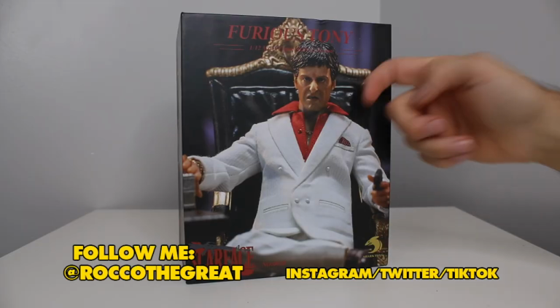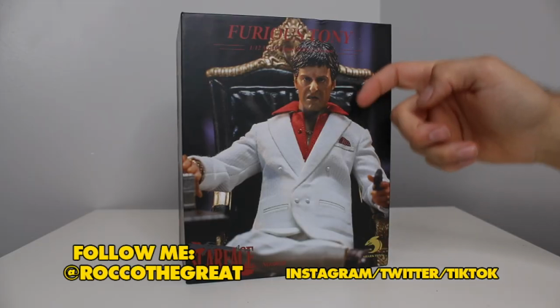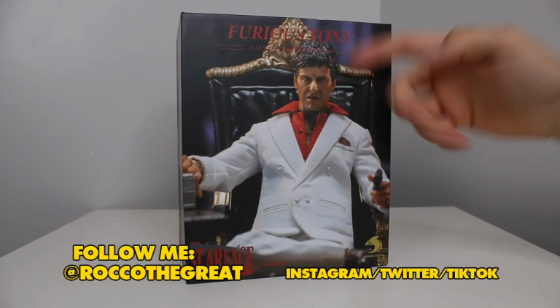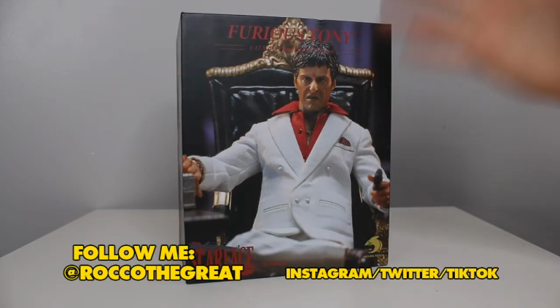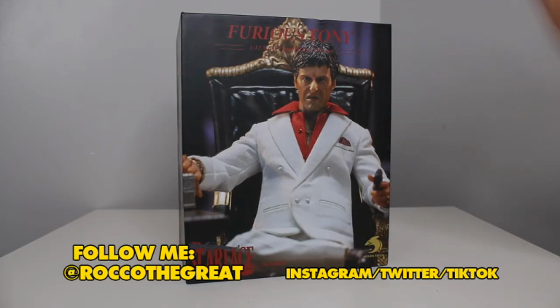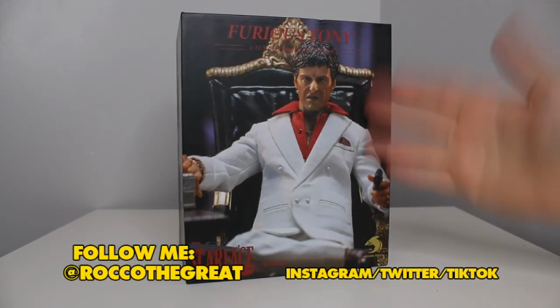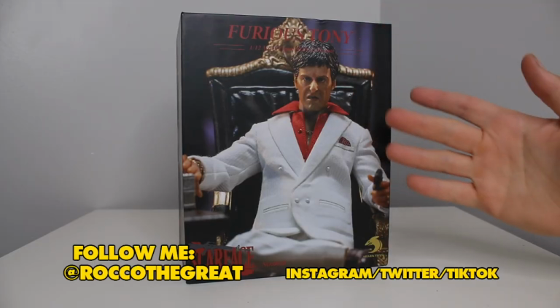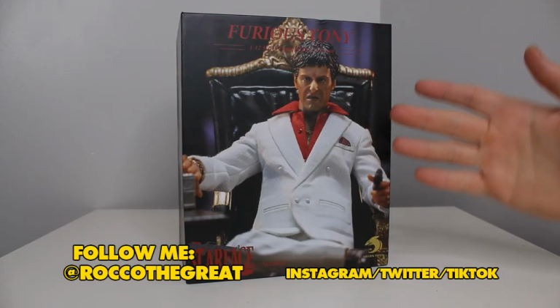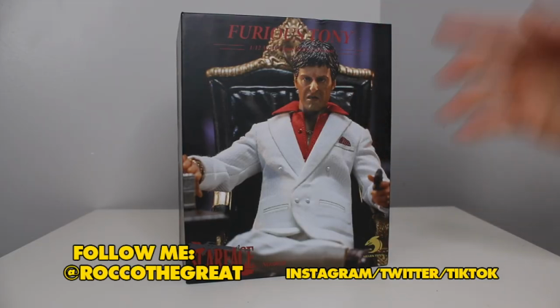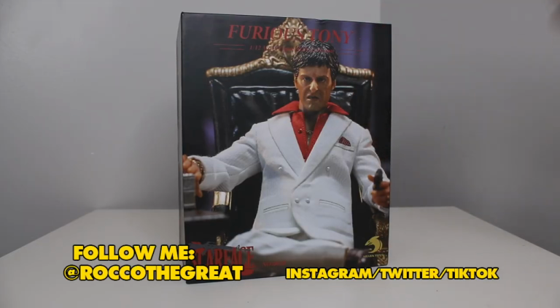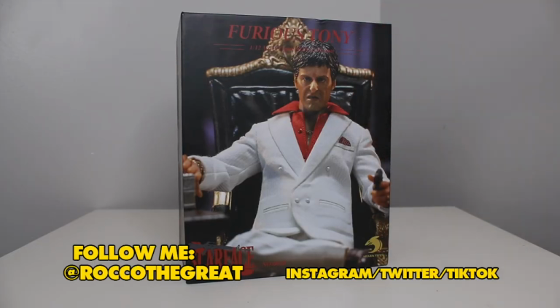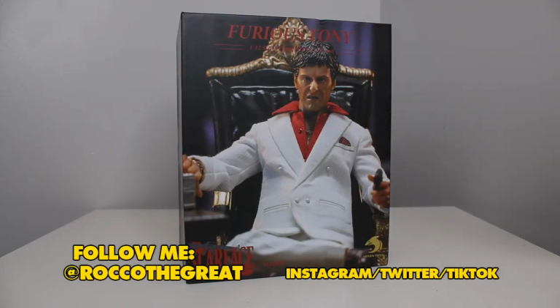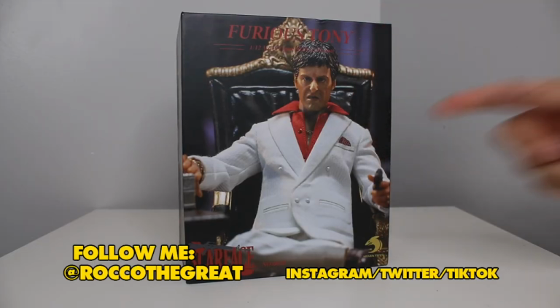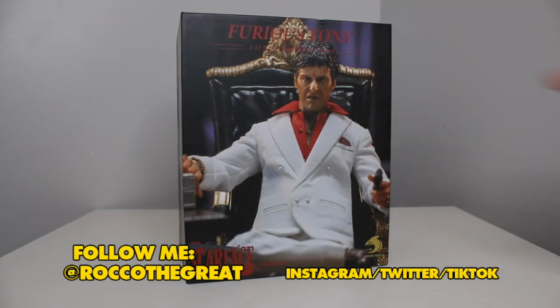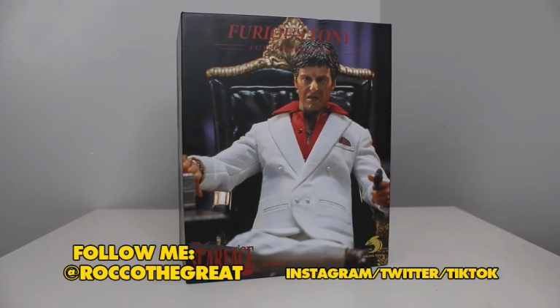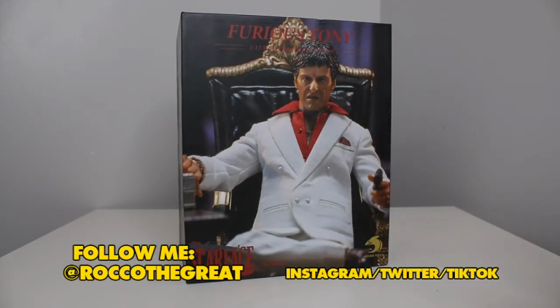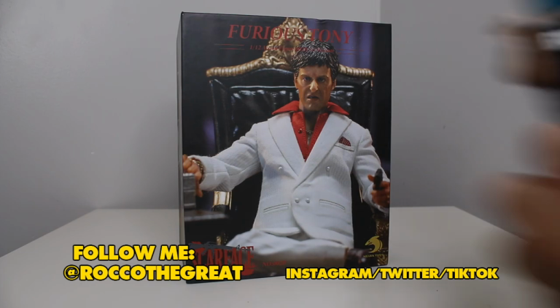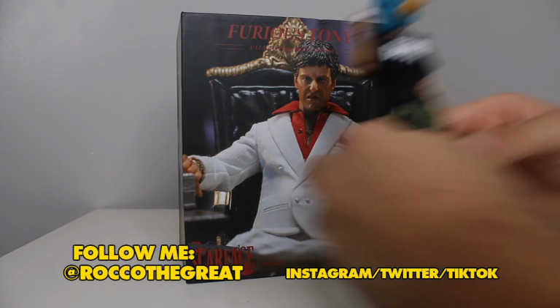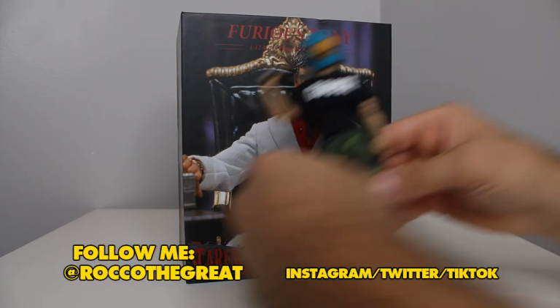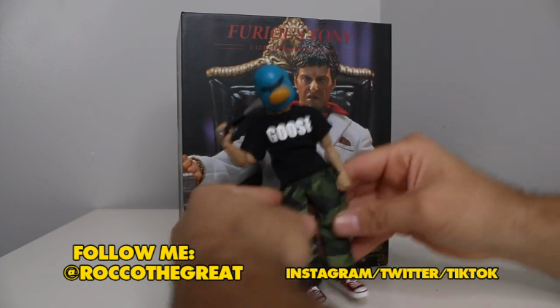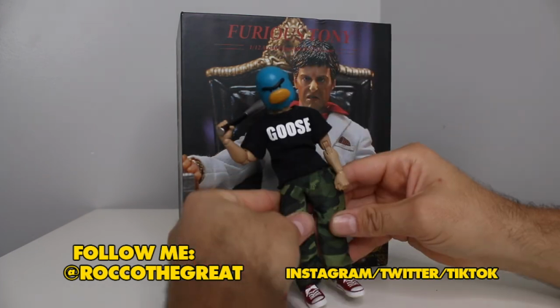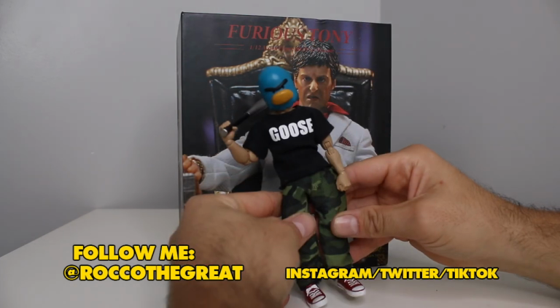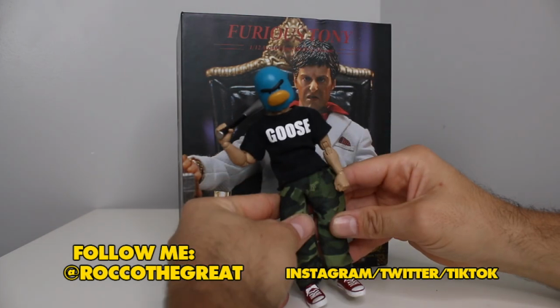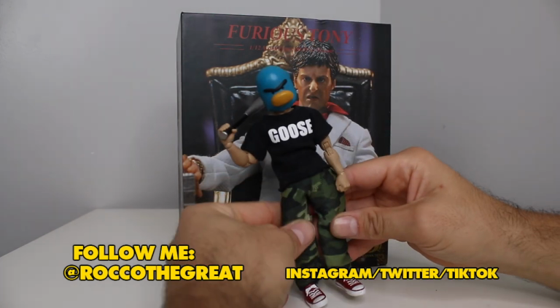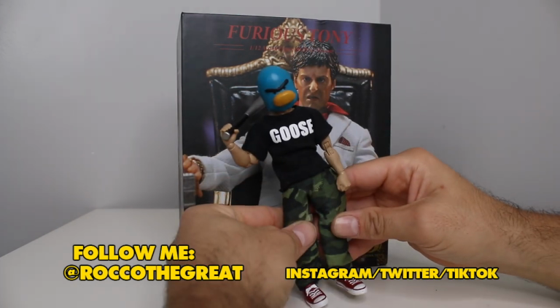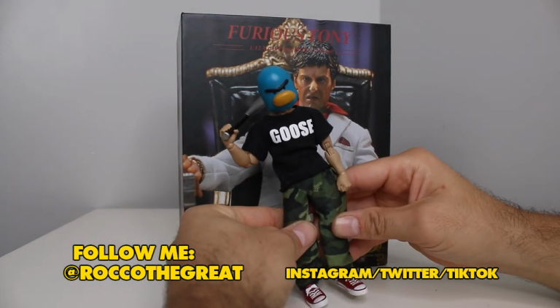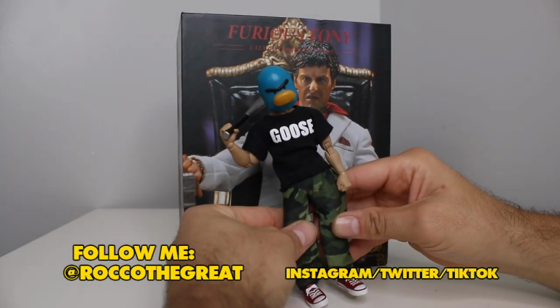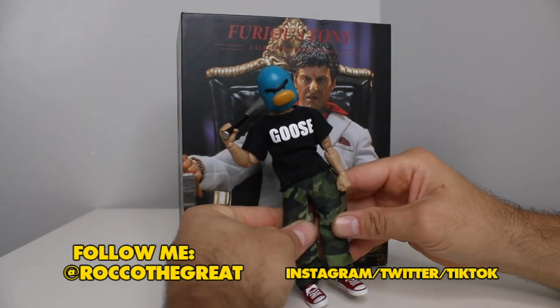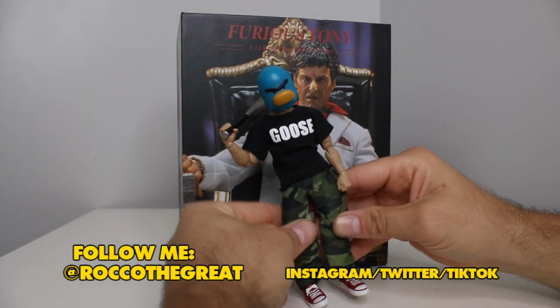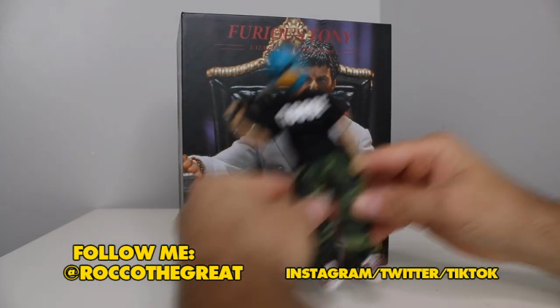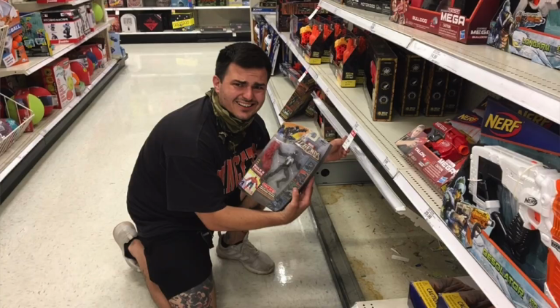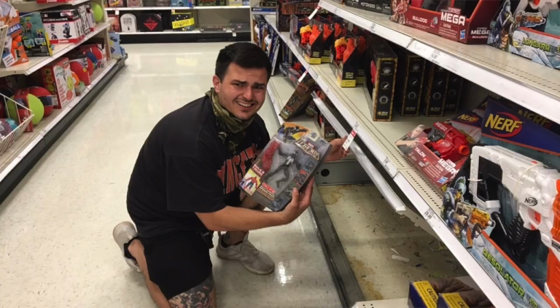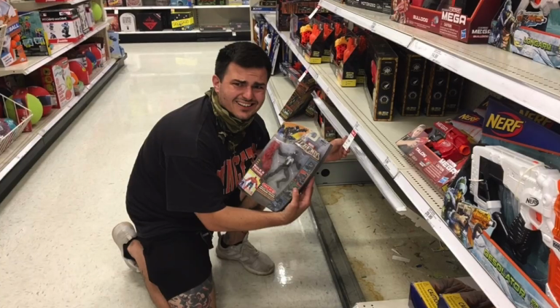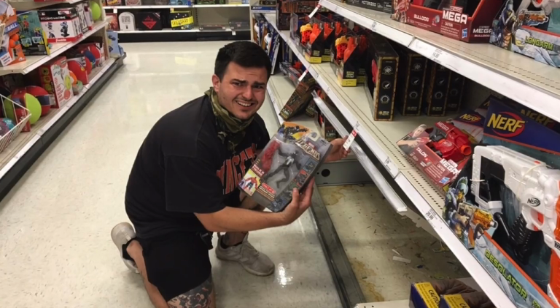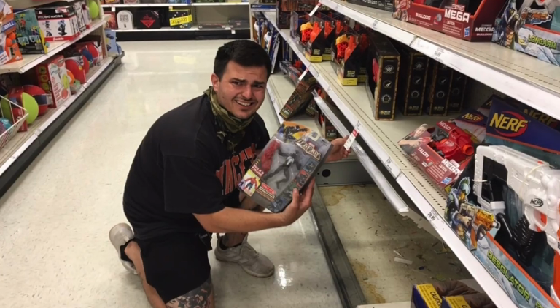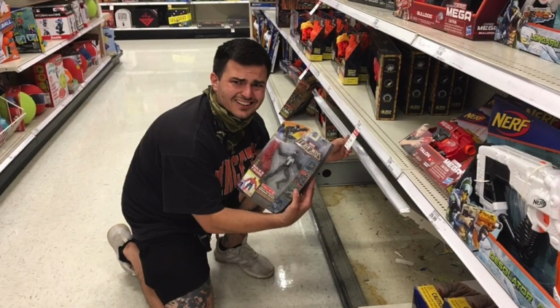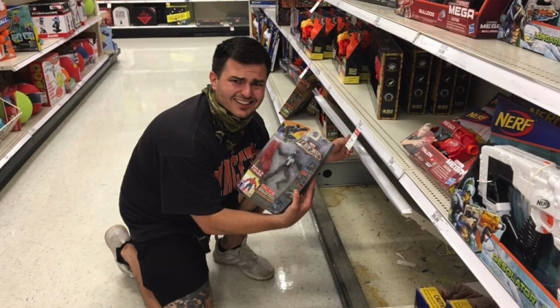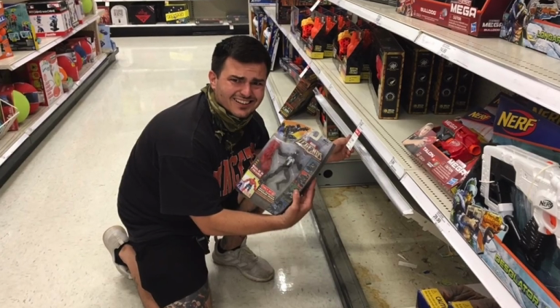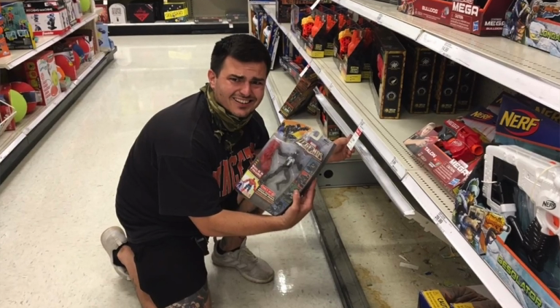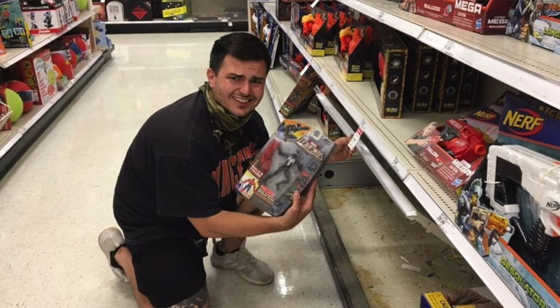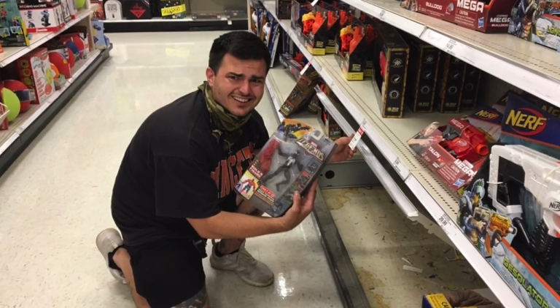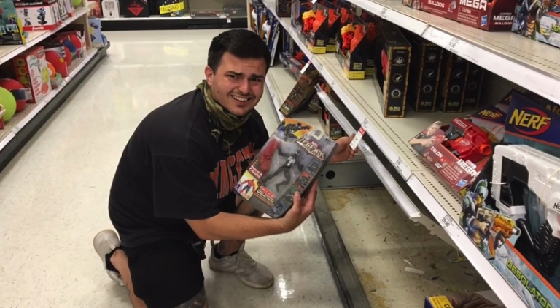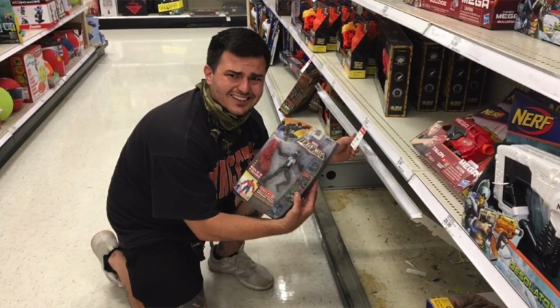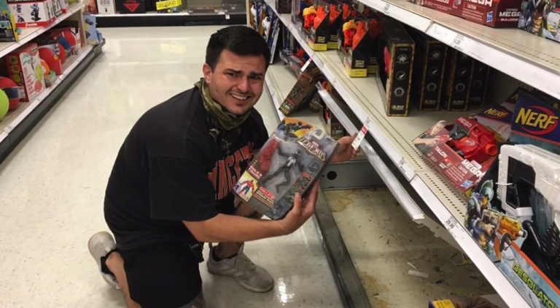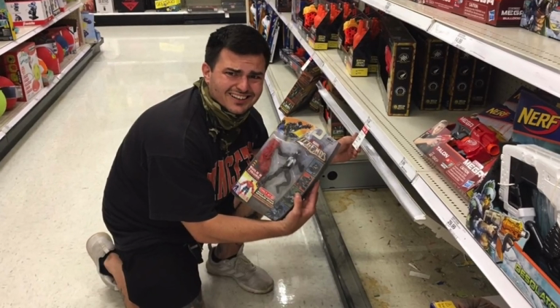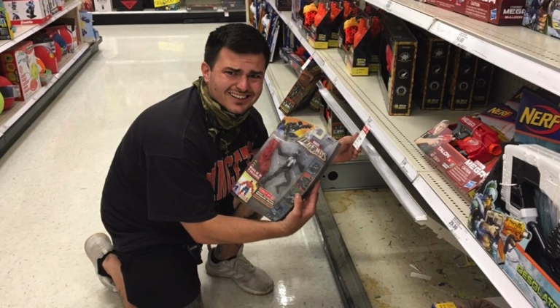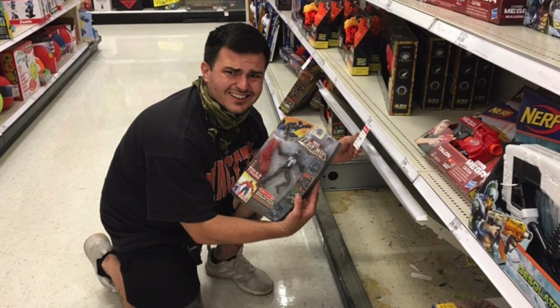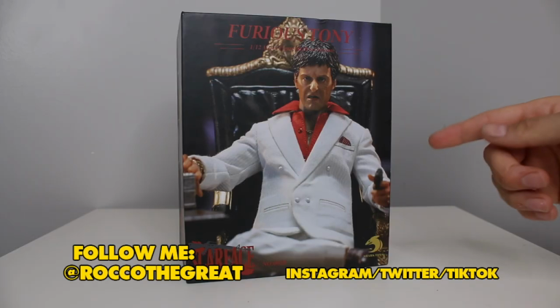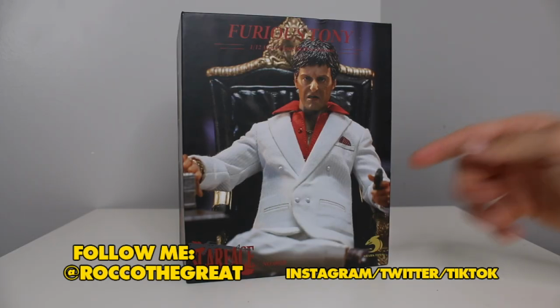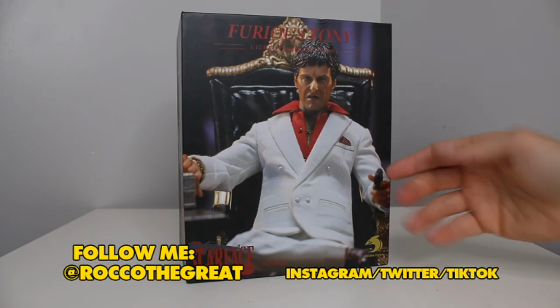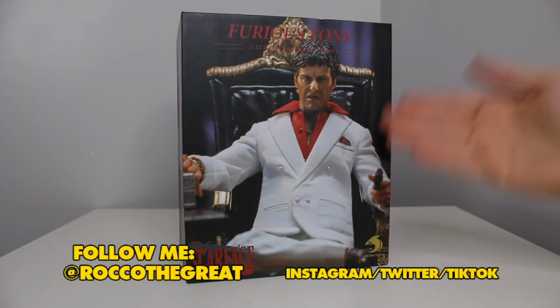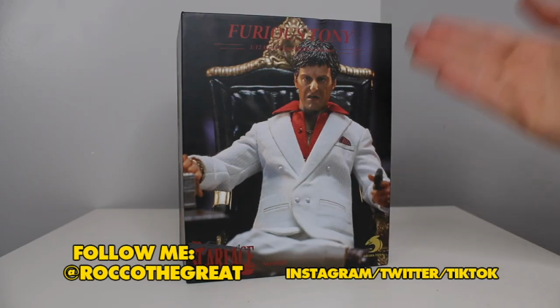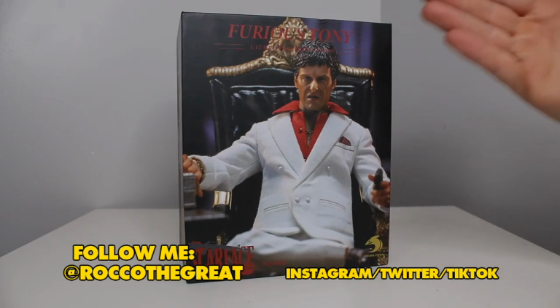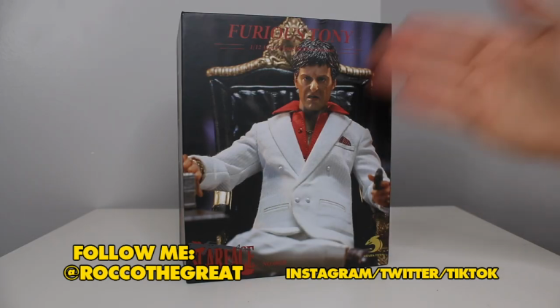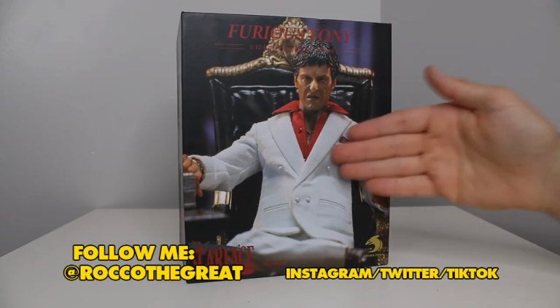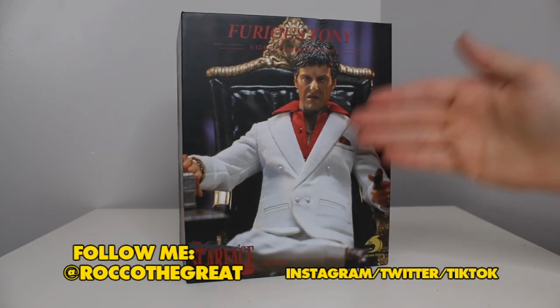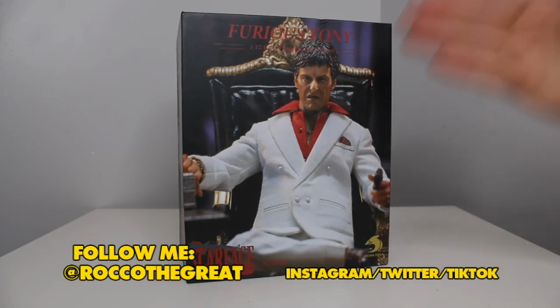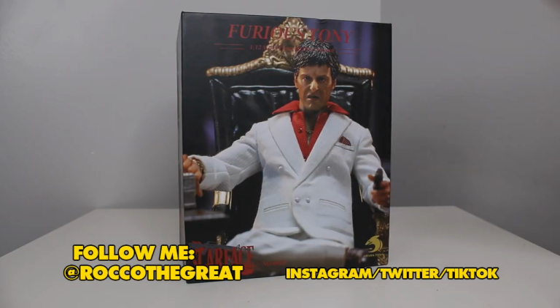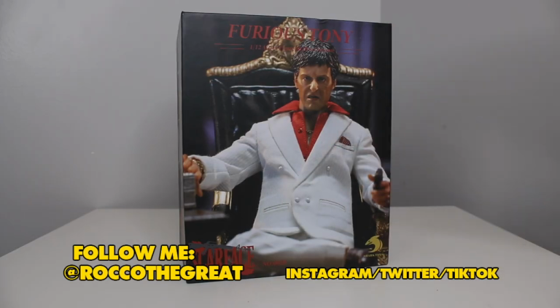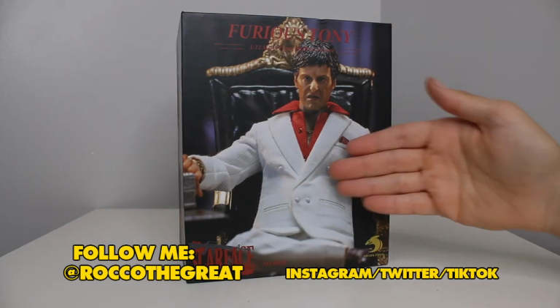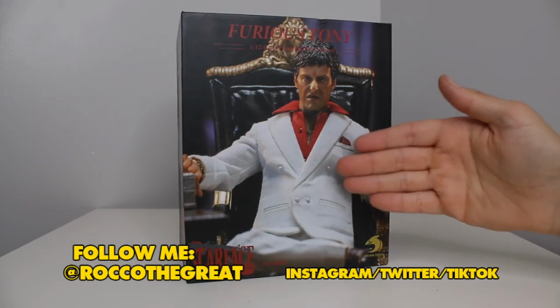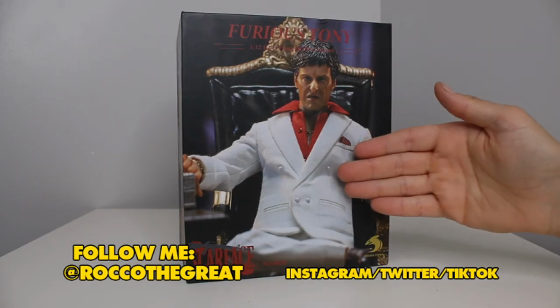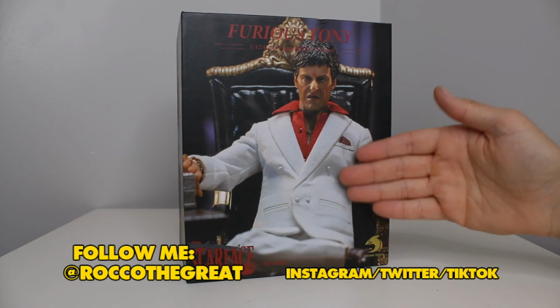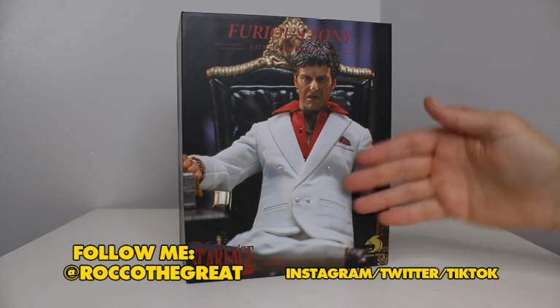Yo everybody, it is Rock of the Great, superstar artist, creator of Goosefaba, Toy Hunter extraordinaire, coming to you with another toy review.